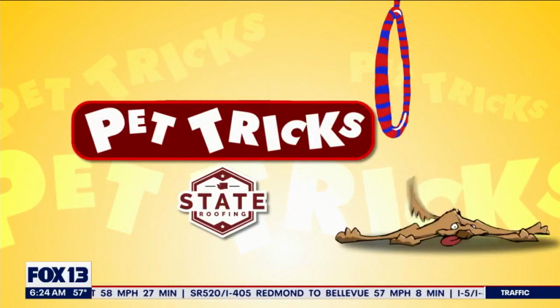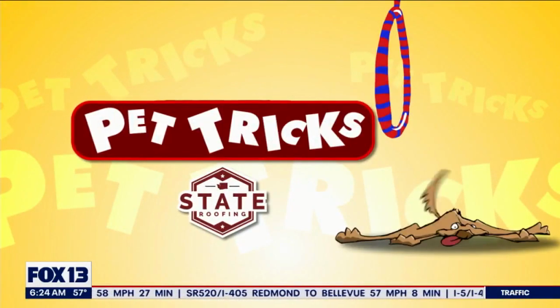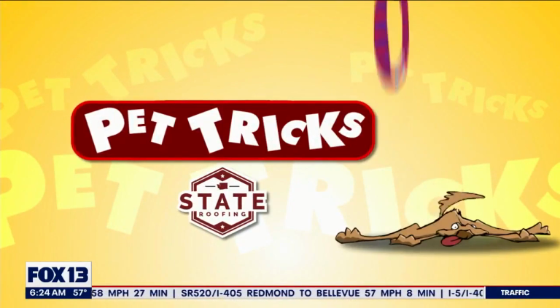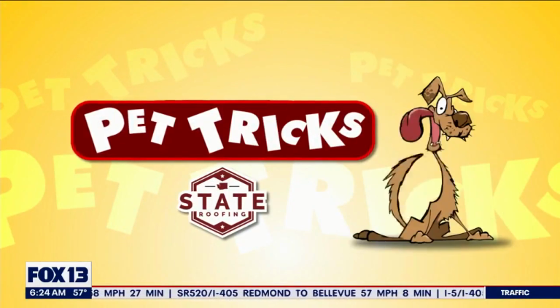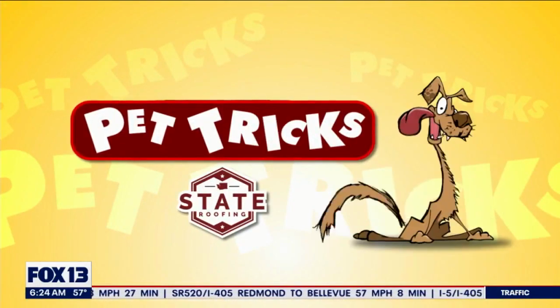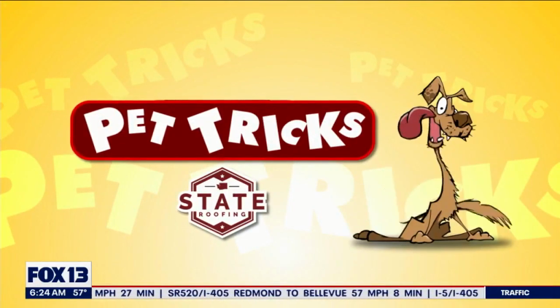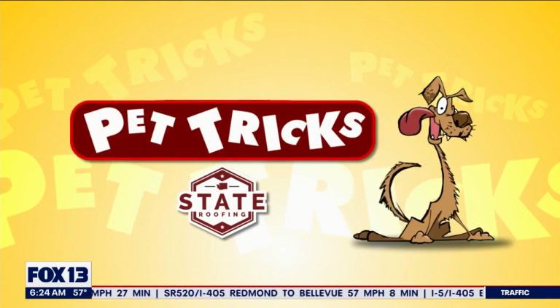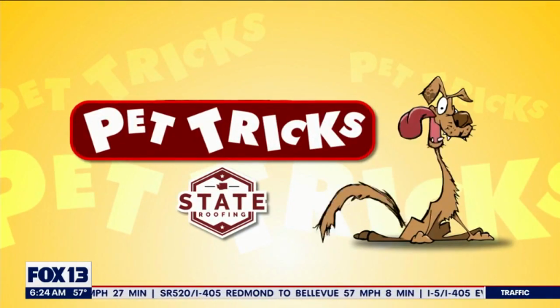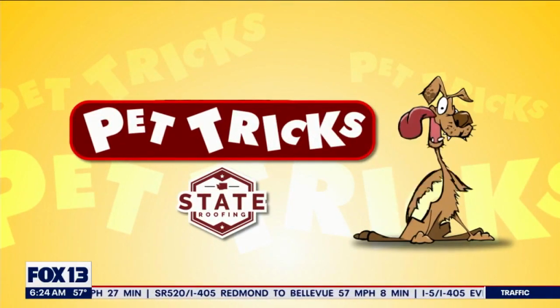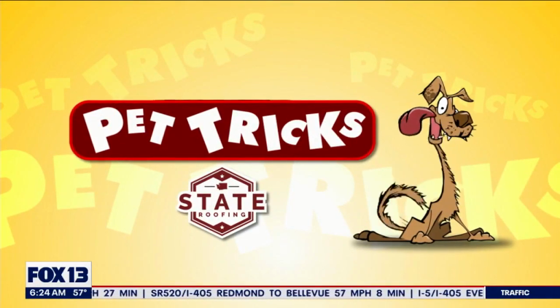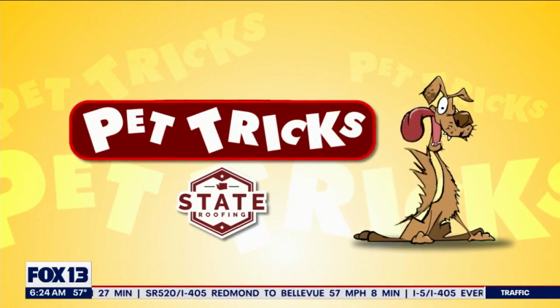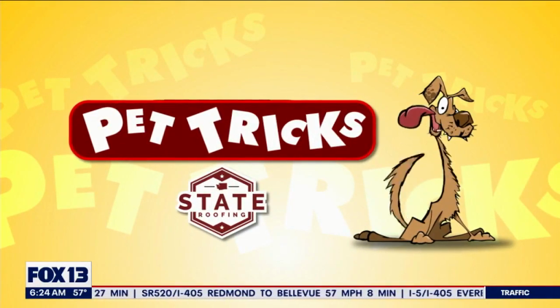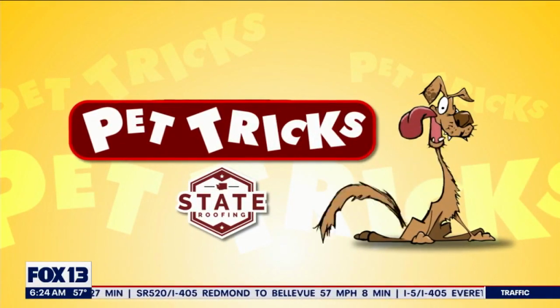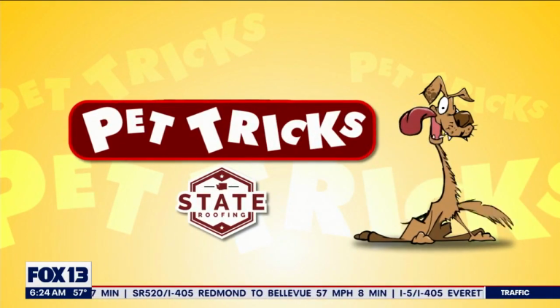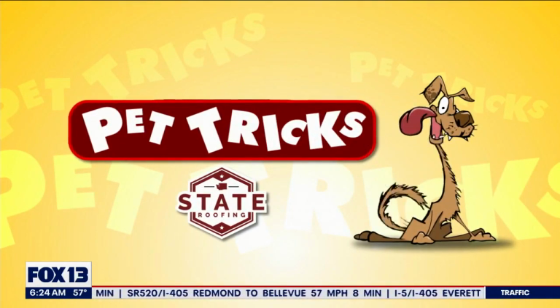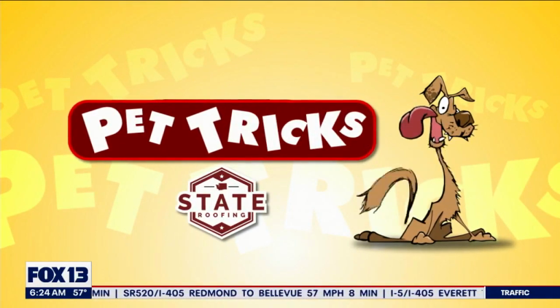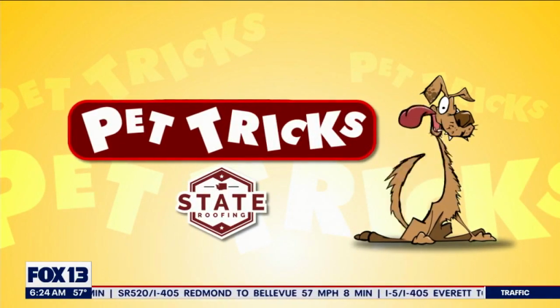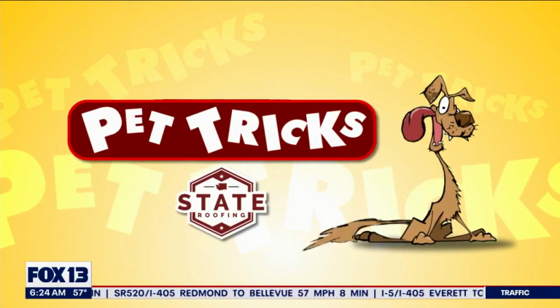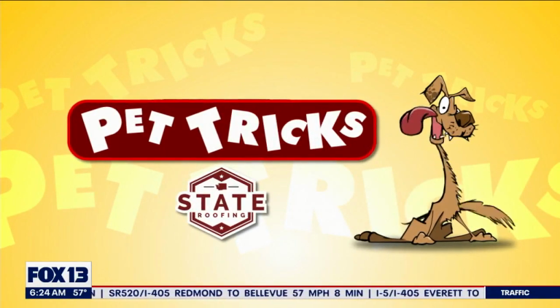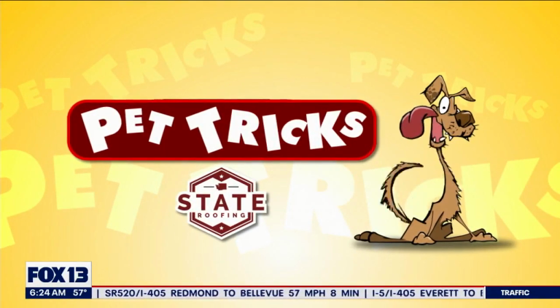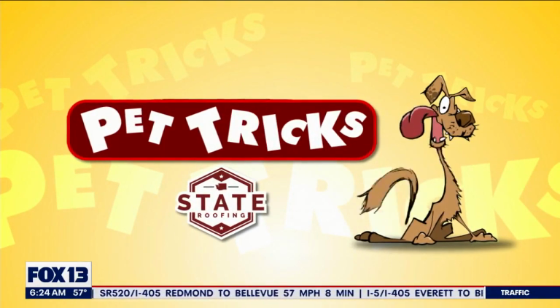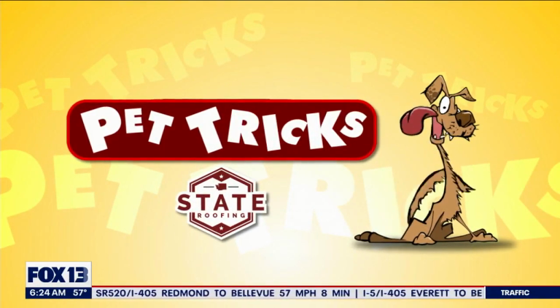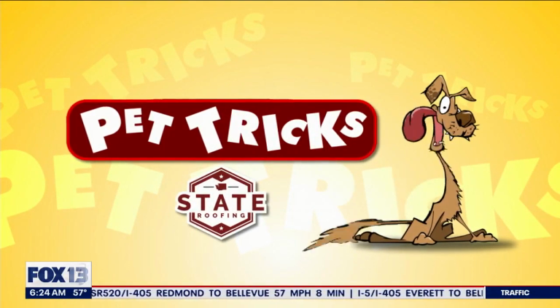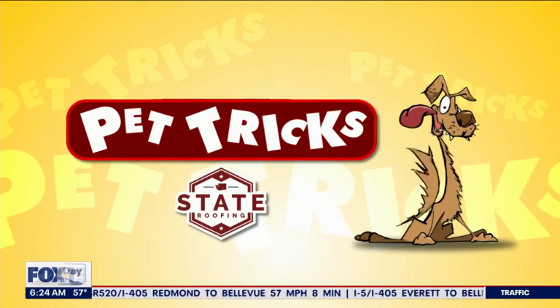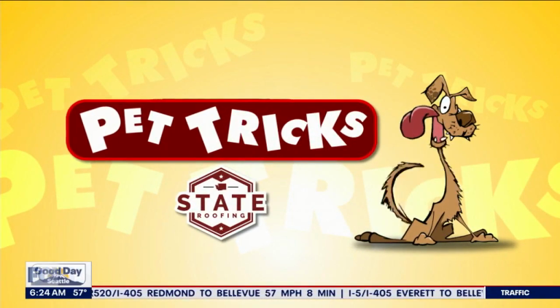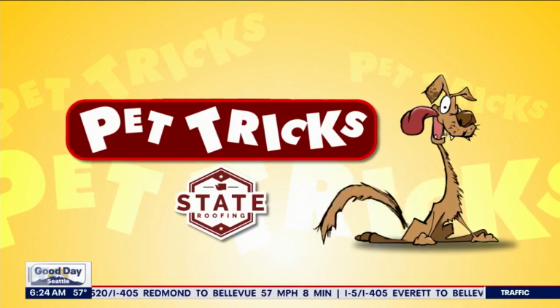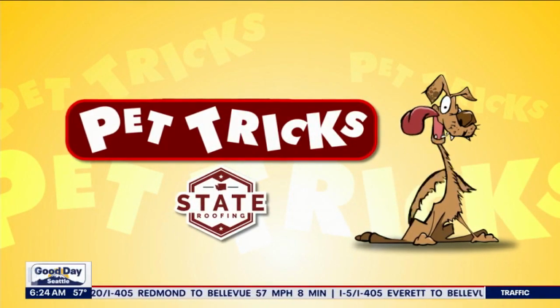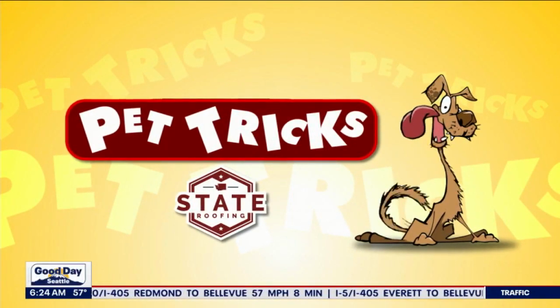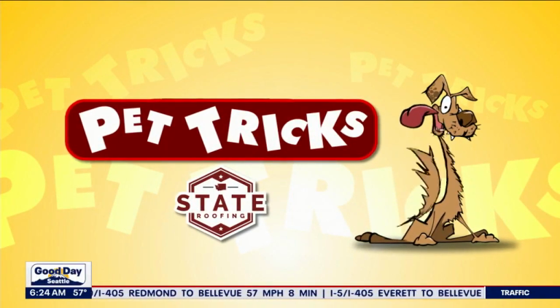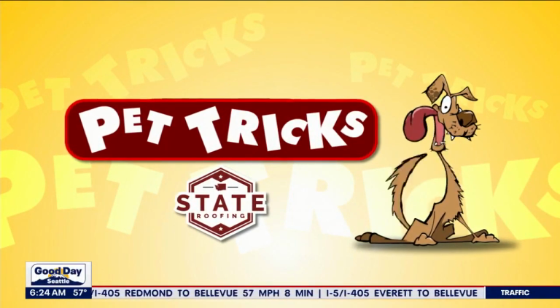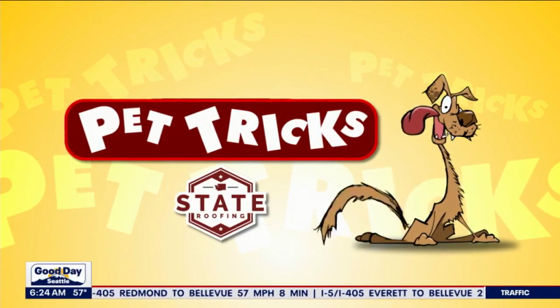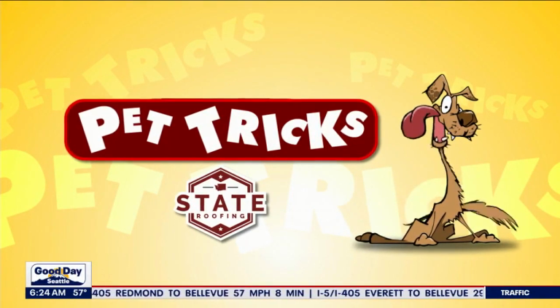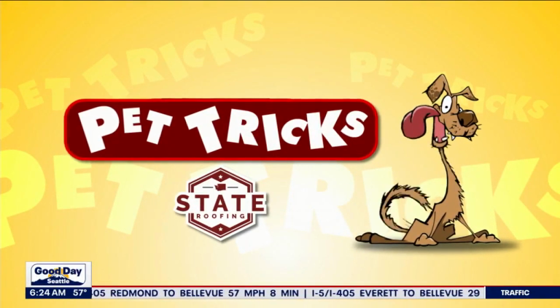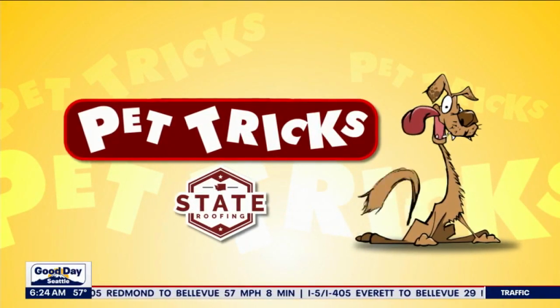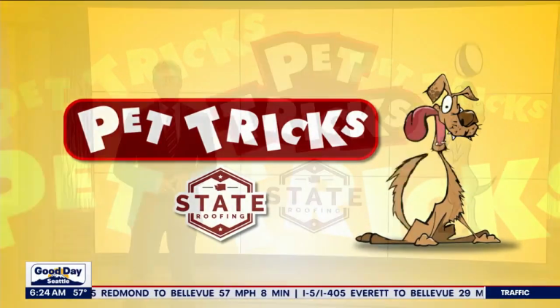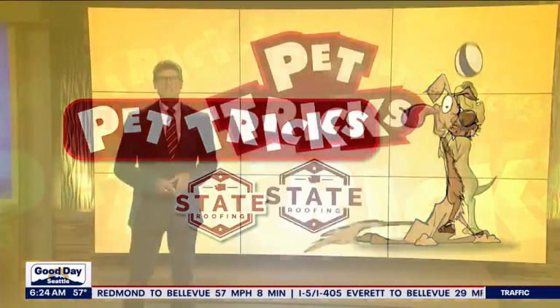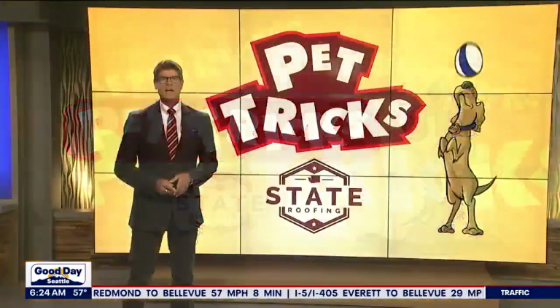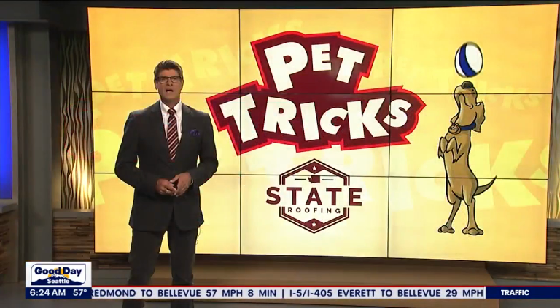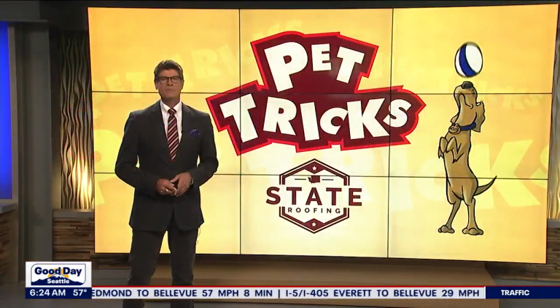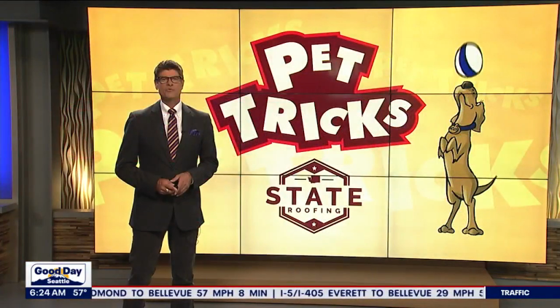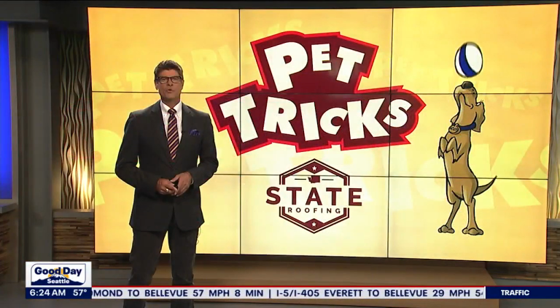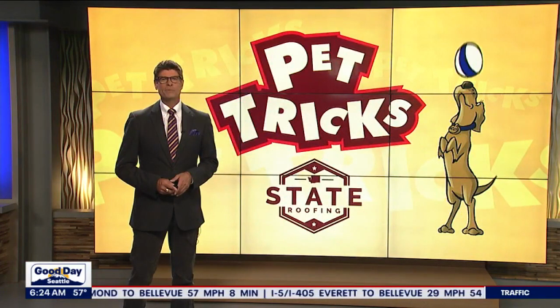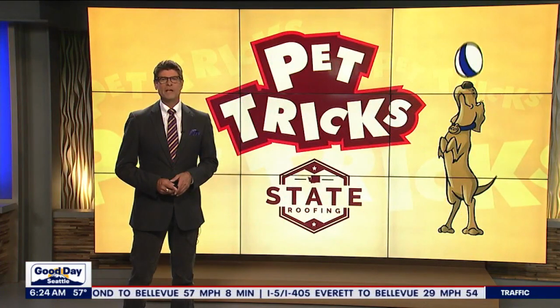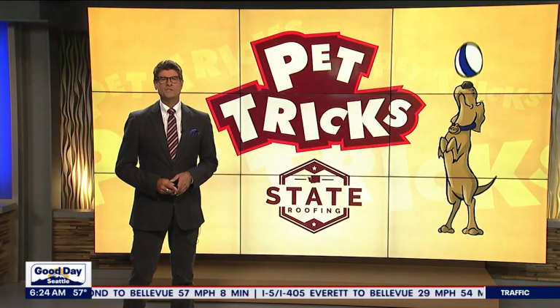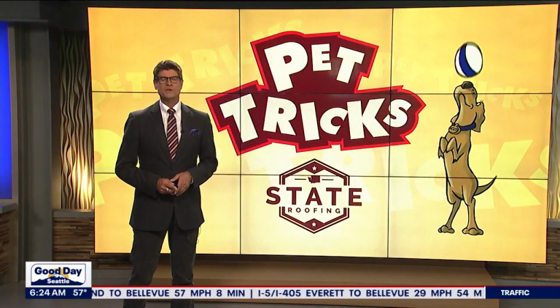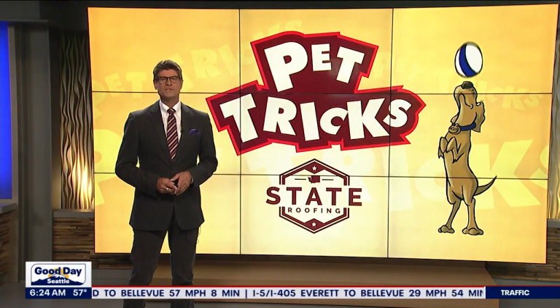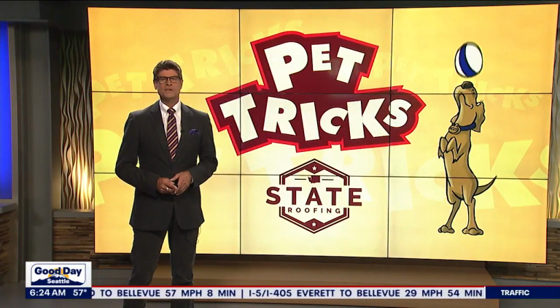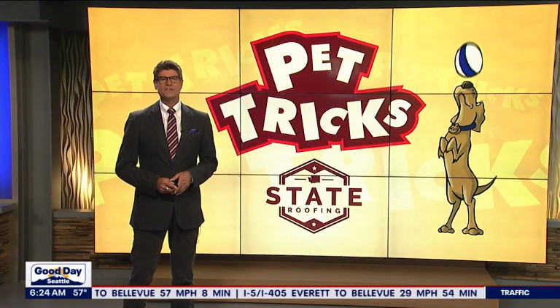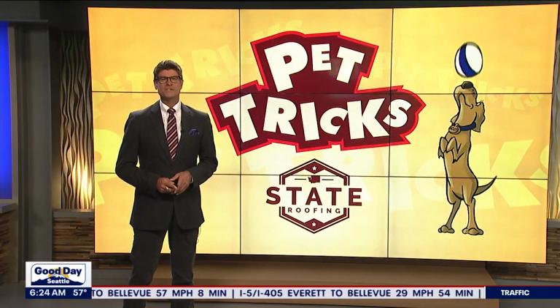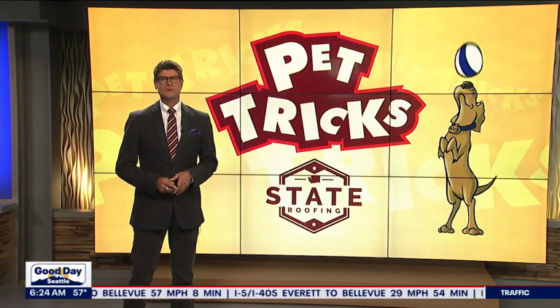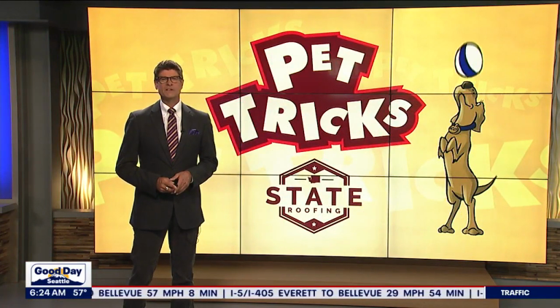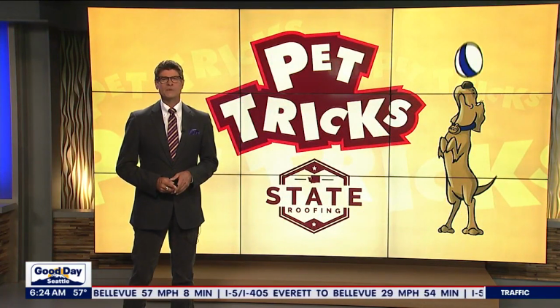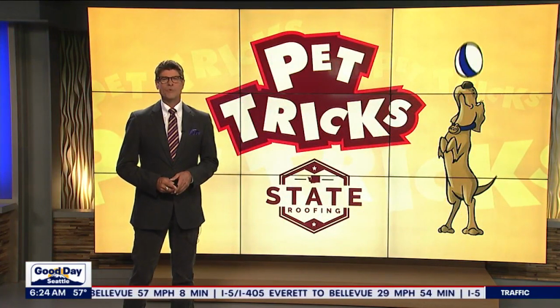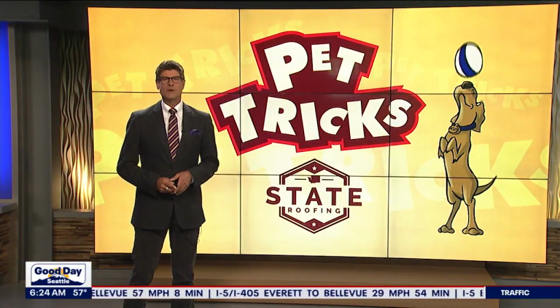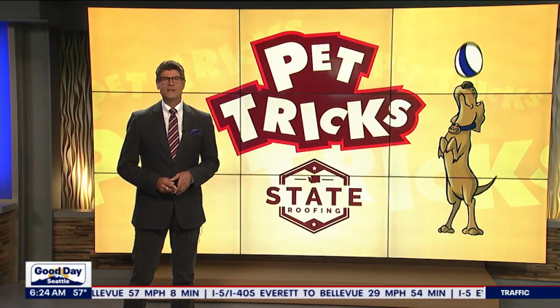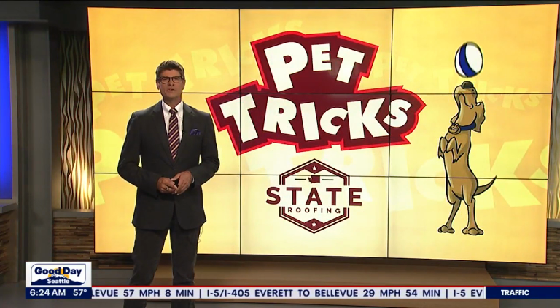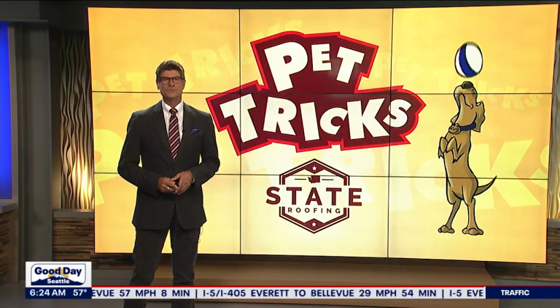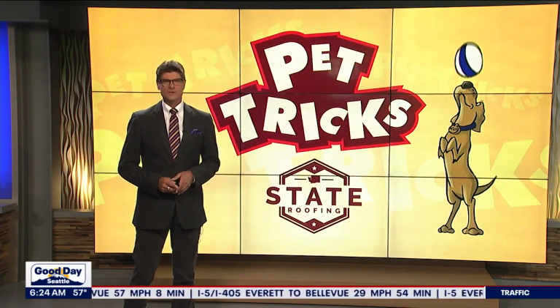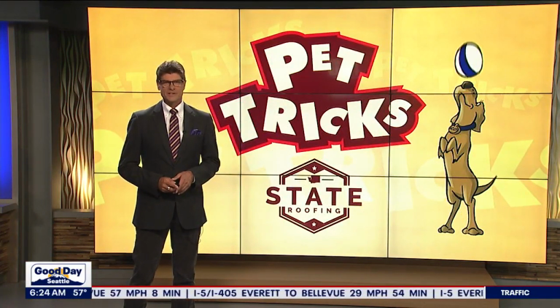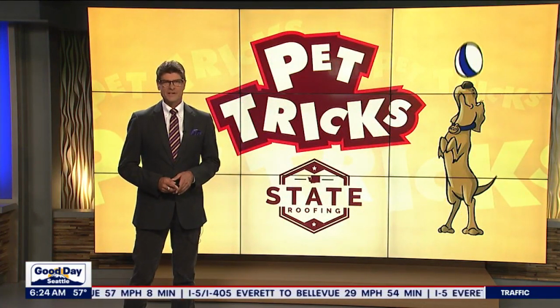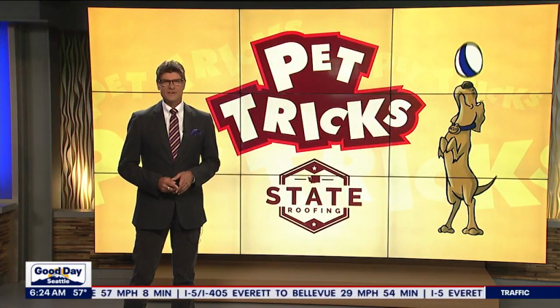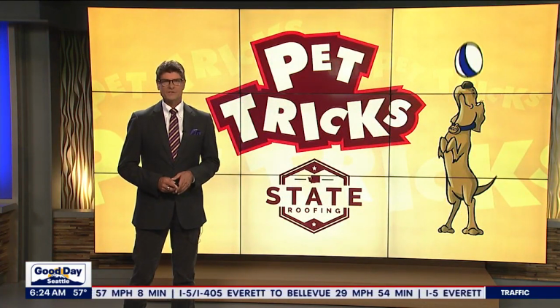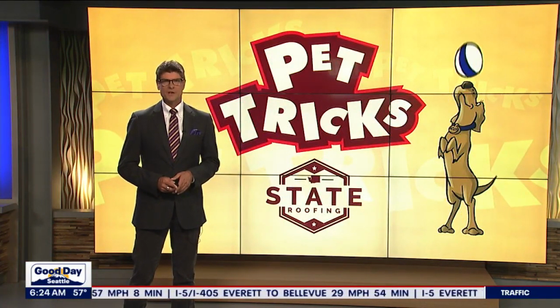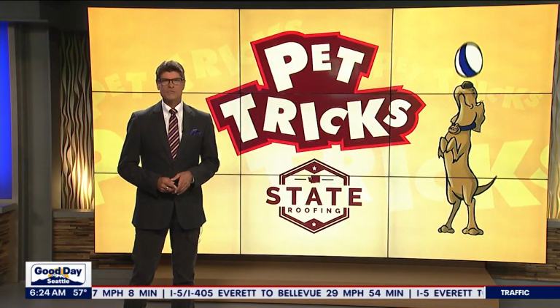Good Day Pet Tricks, brought to you by State Roofing. All right, it is time for Pet Tricks on this Monday morning. Here's one to kick us off.